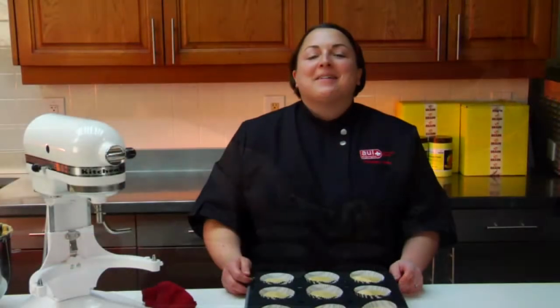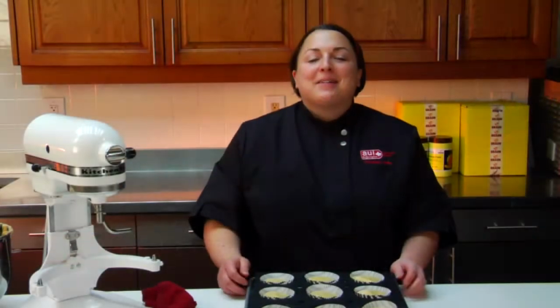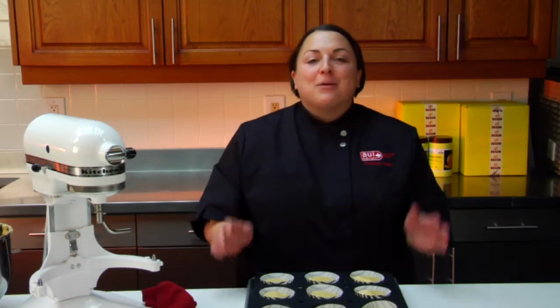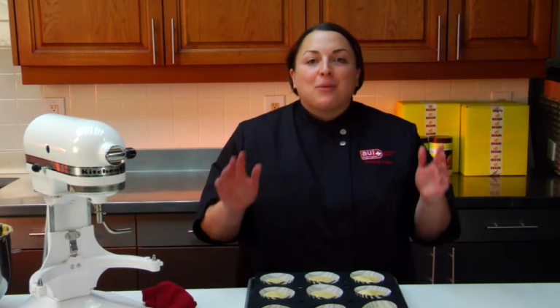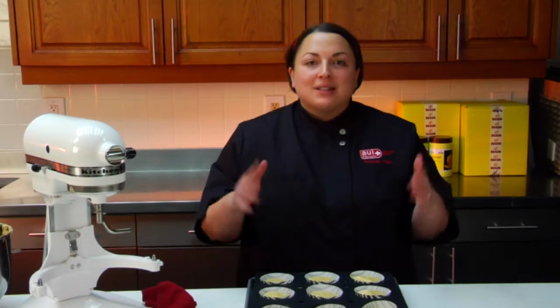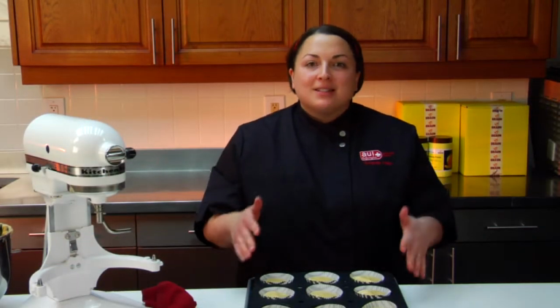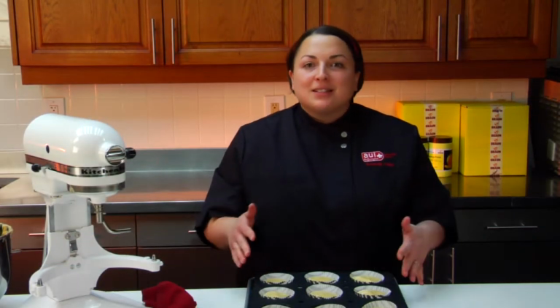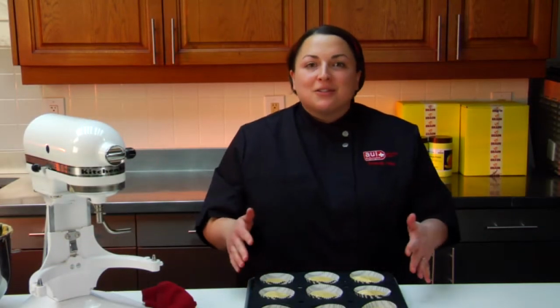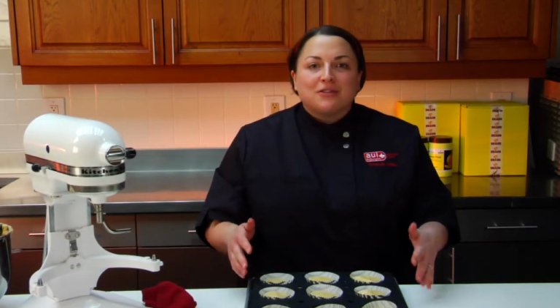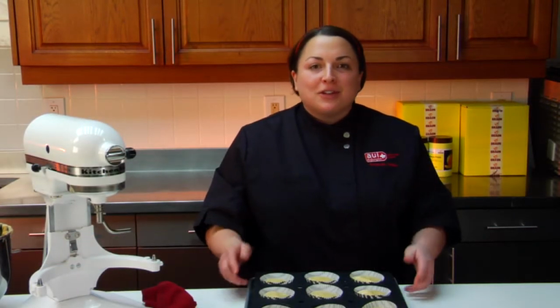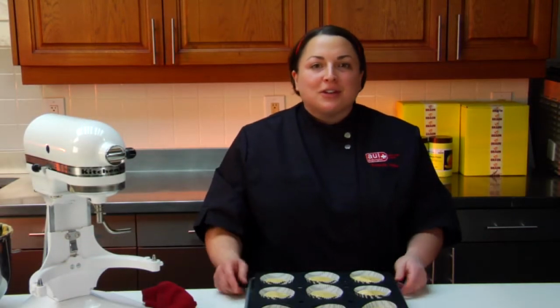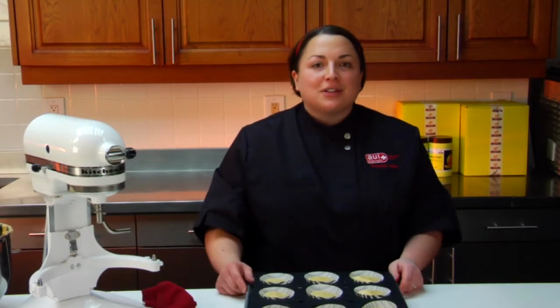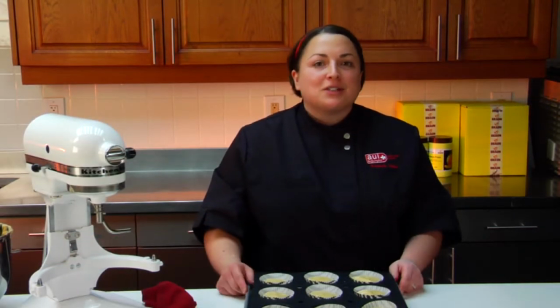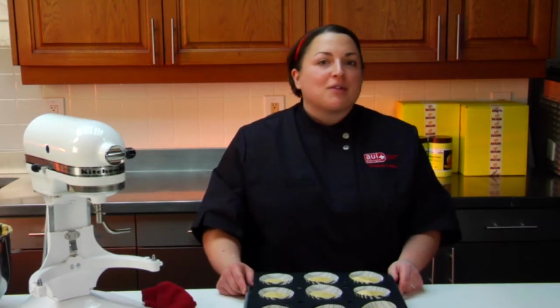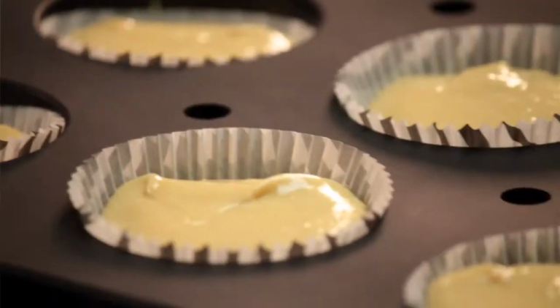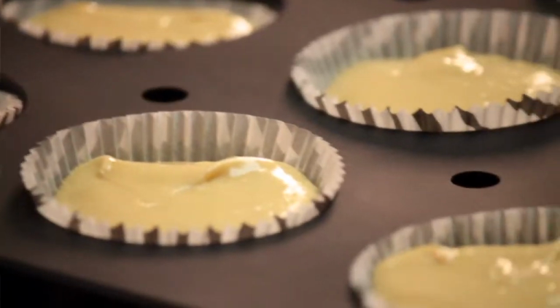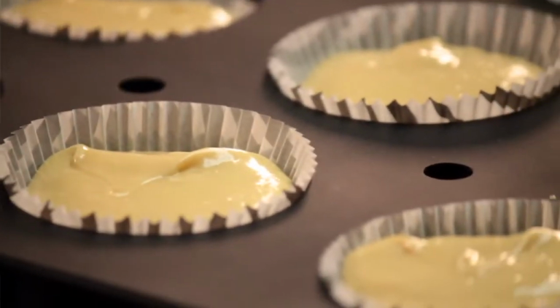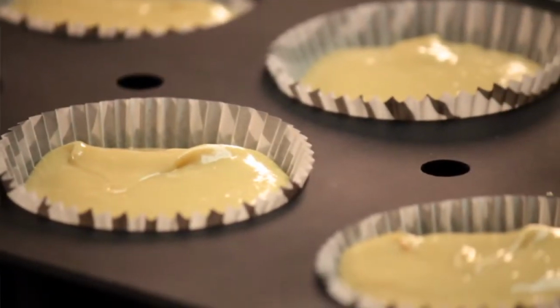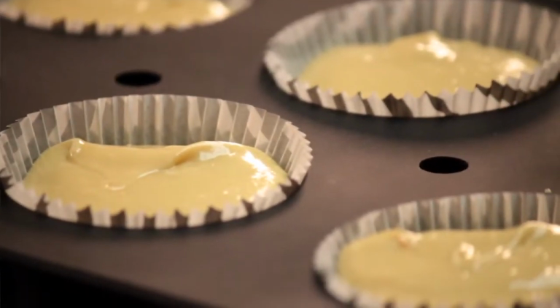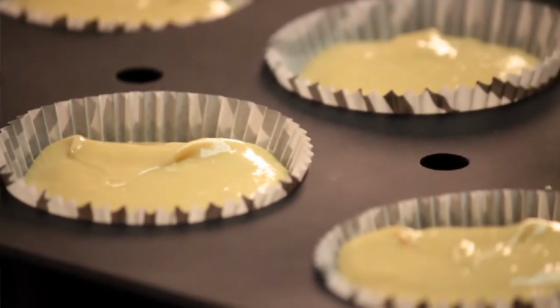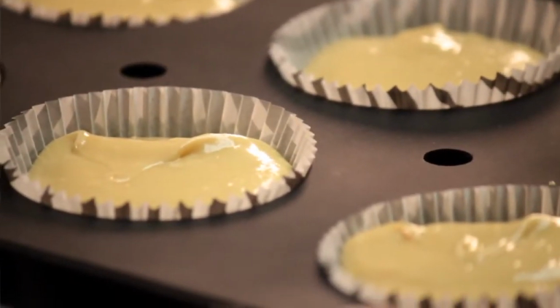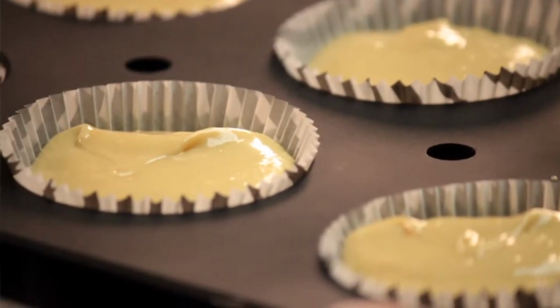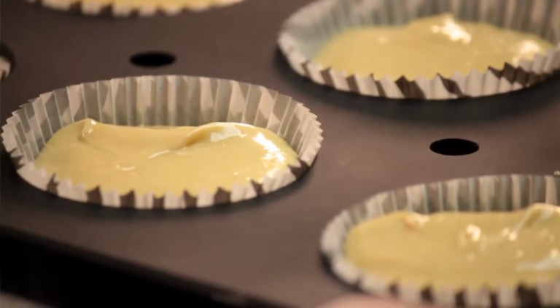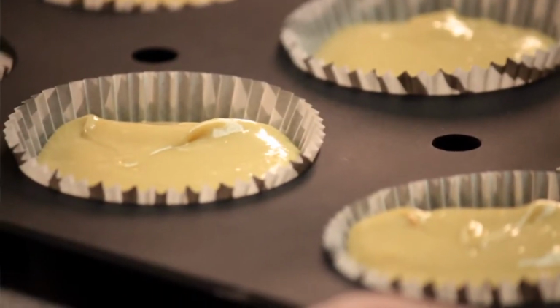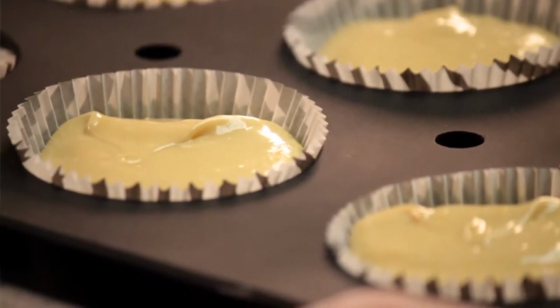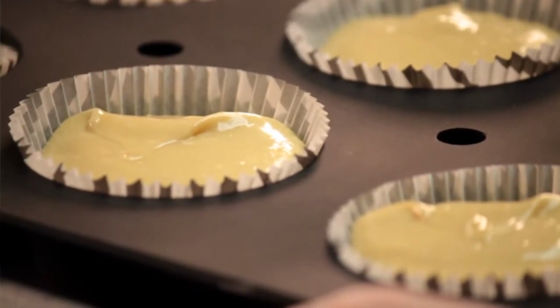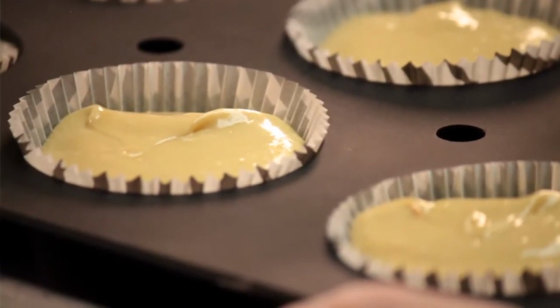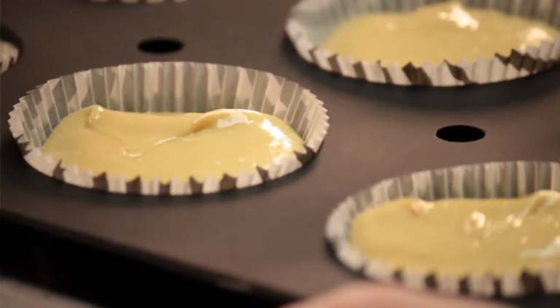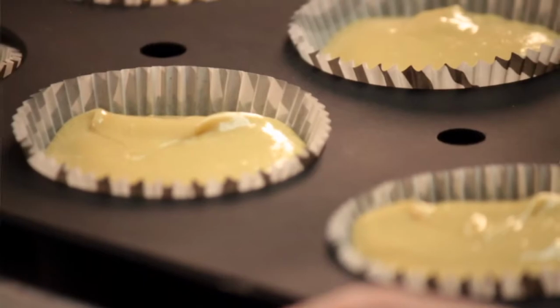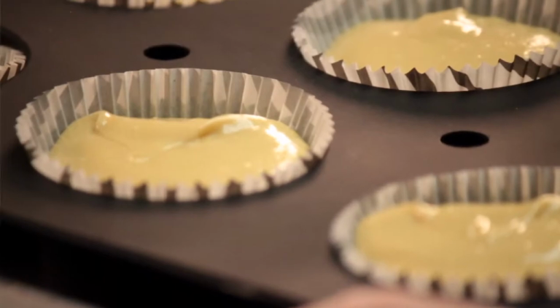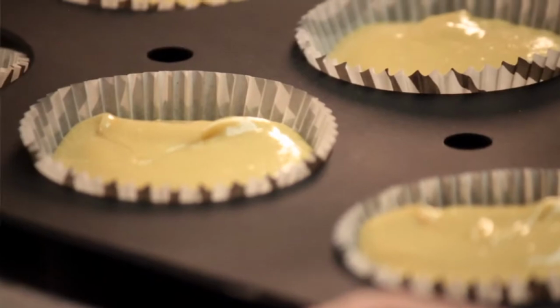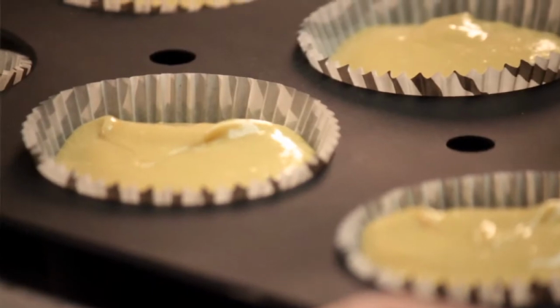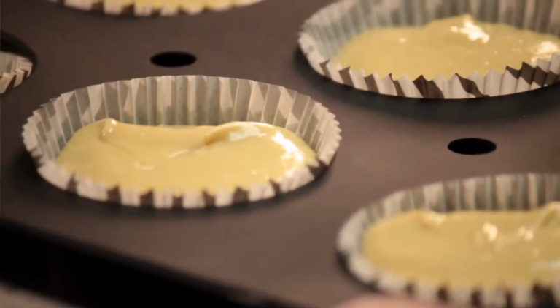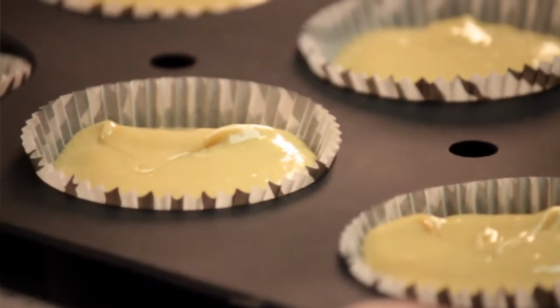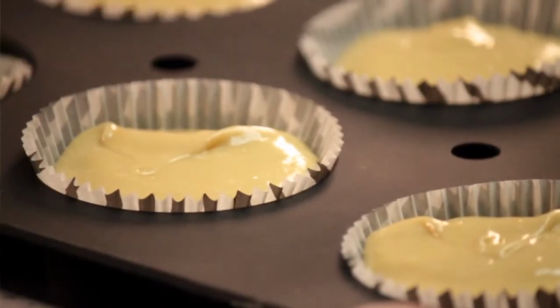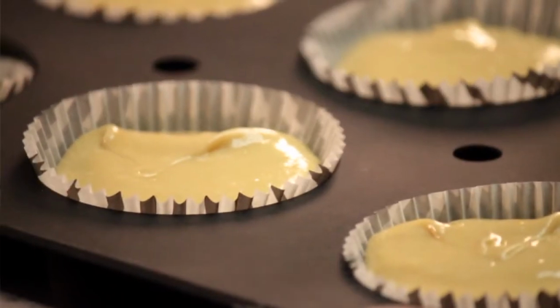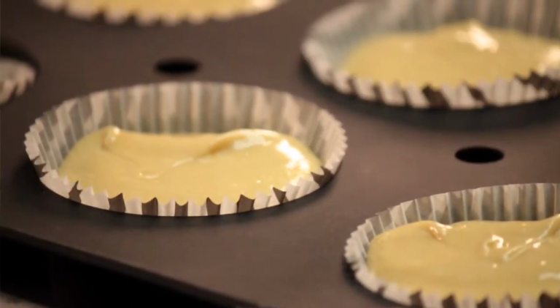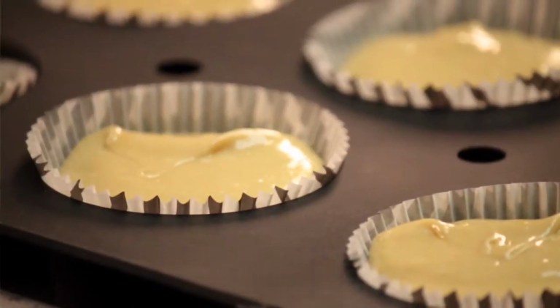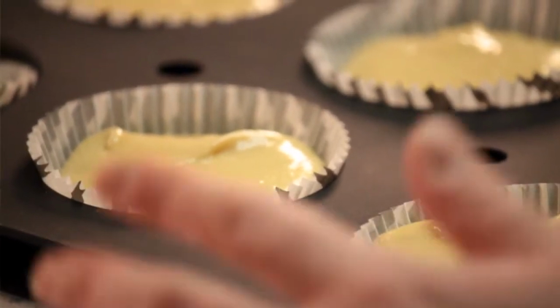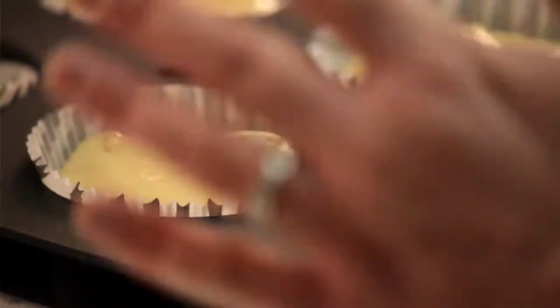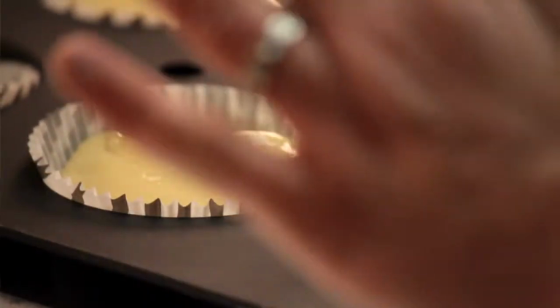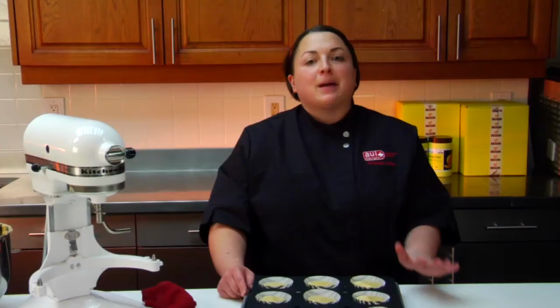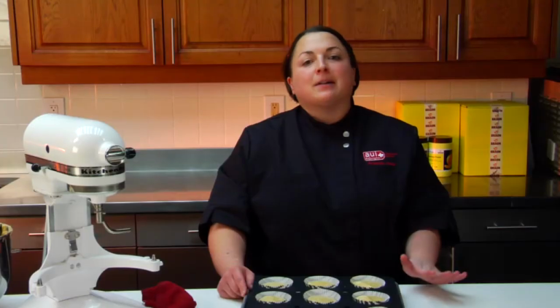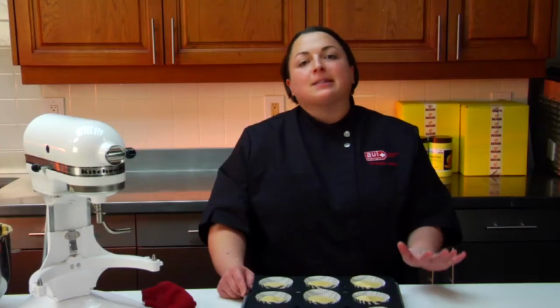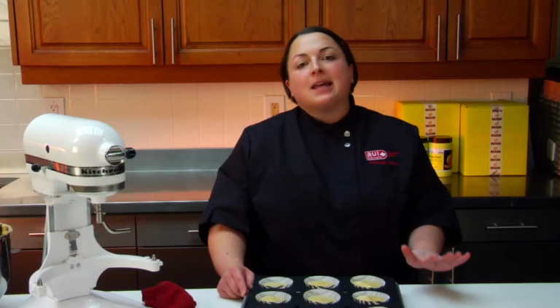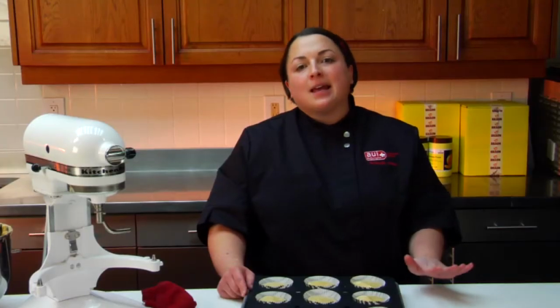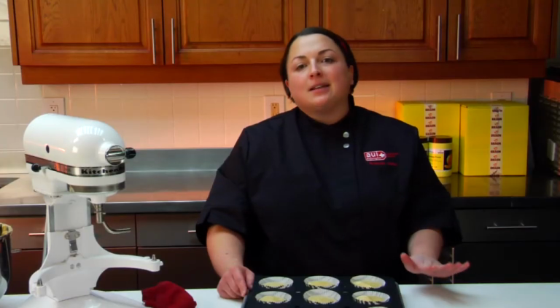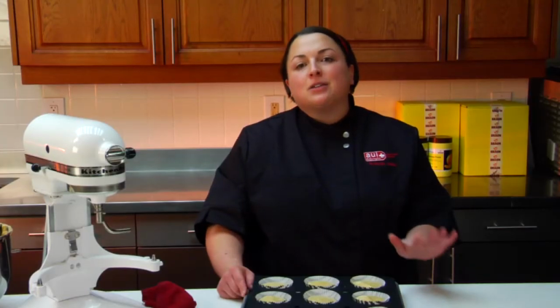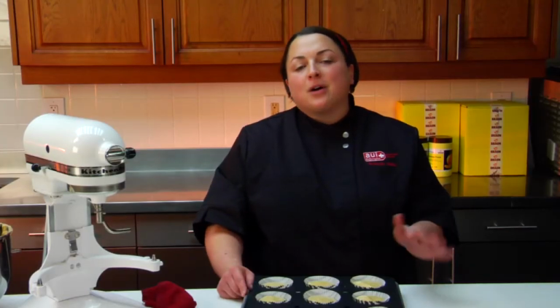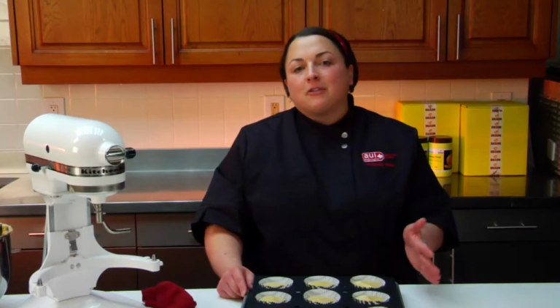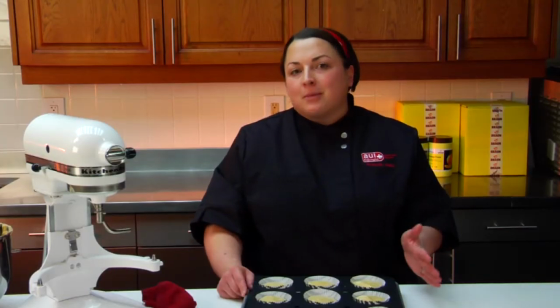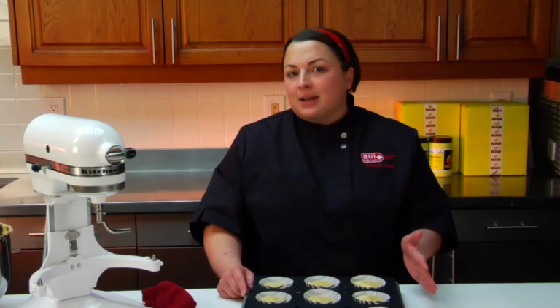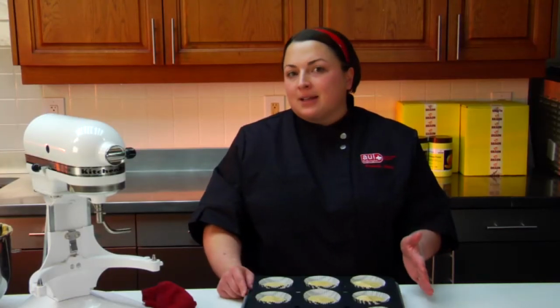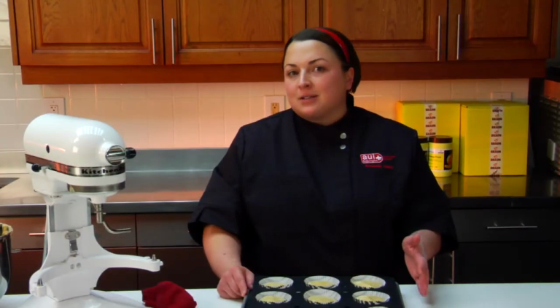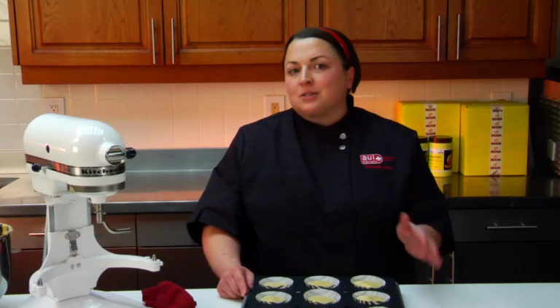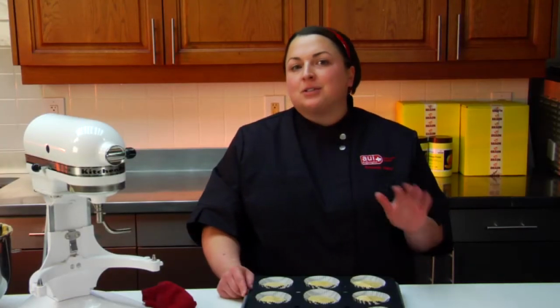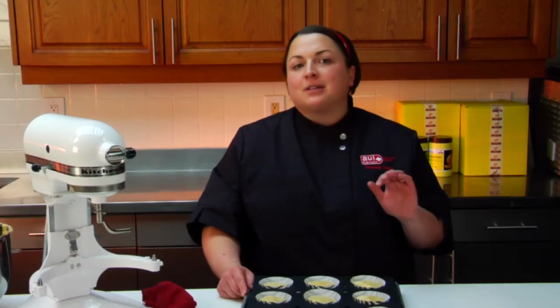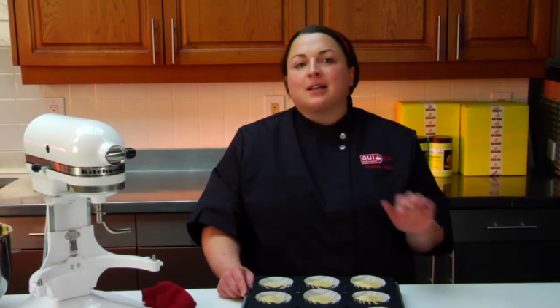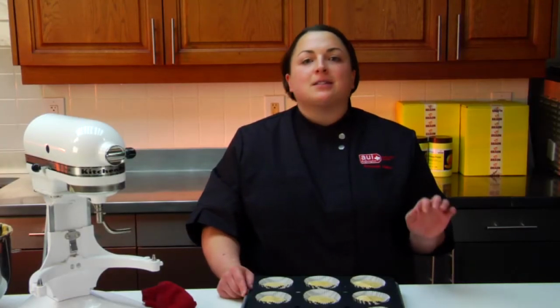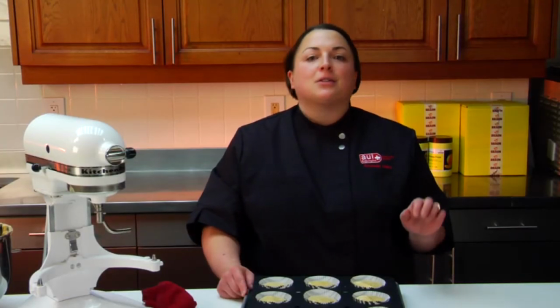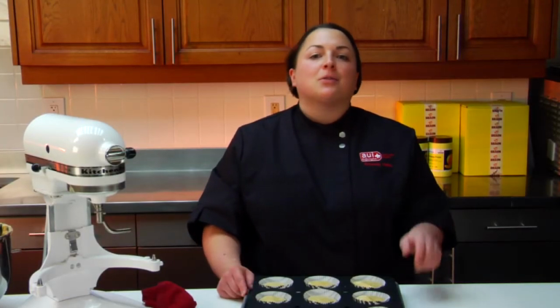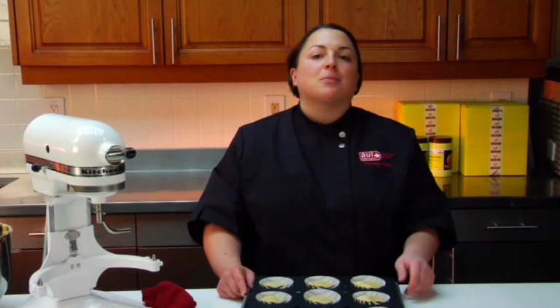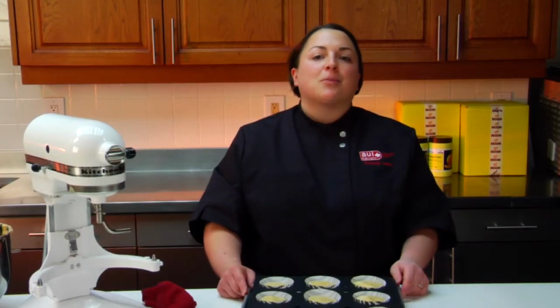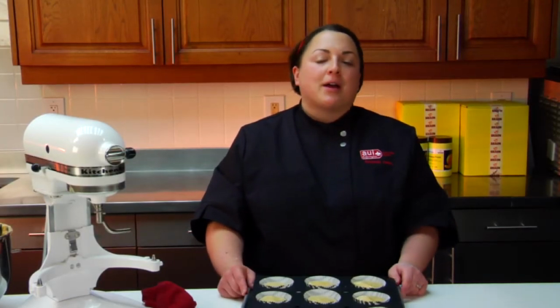Once these are filled, it's ready to go inside a 350-degree oven for about 10 to 12 minutes, or until nice and golden brown.